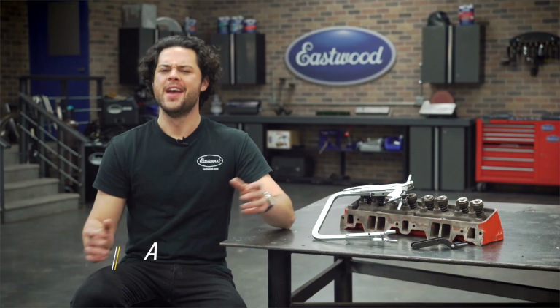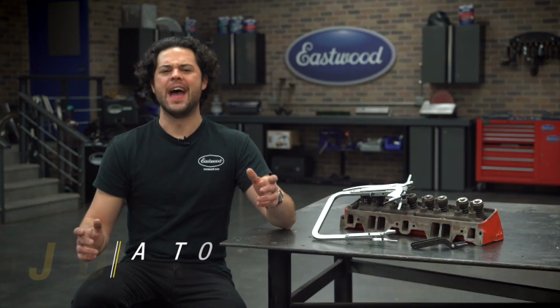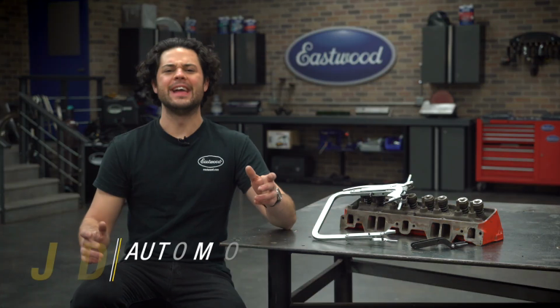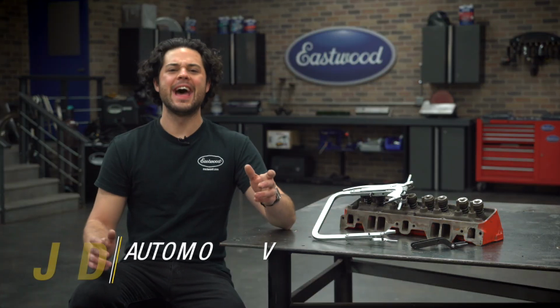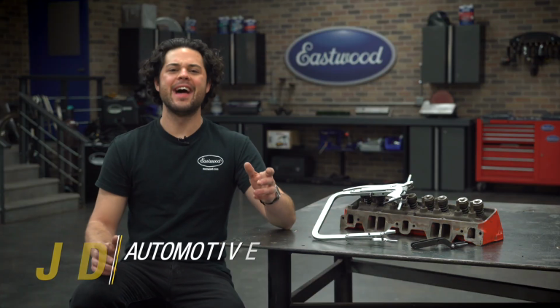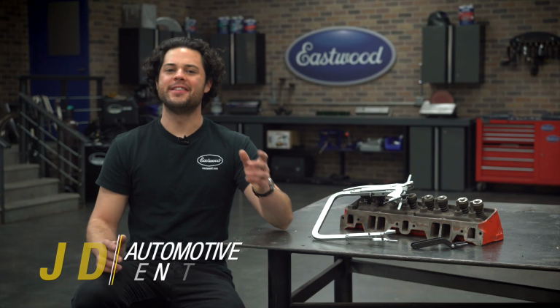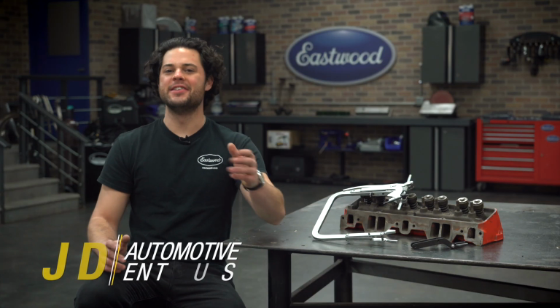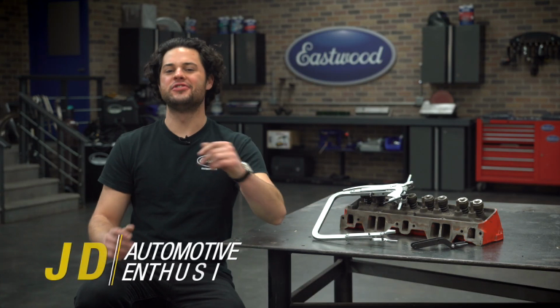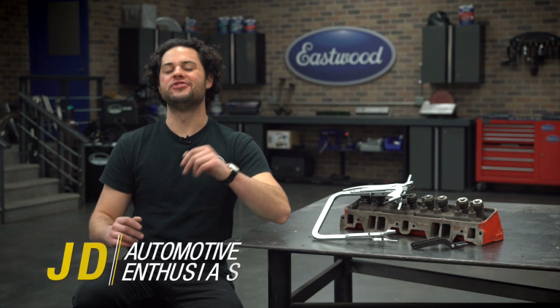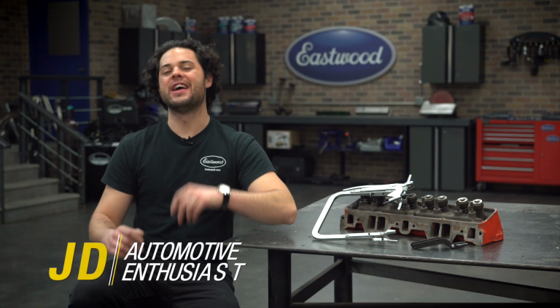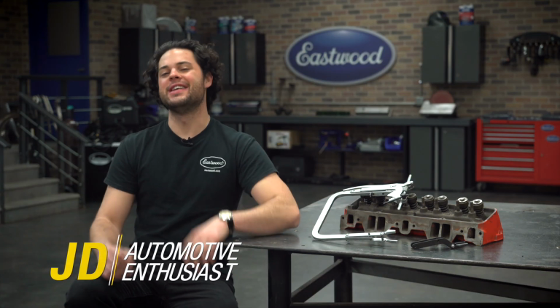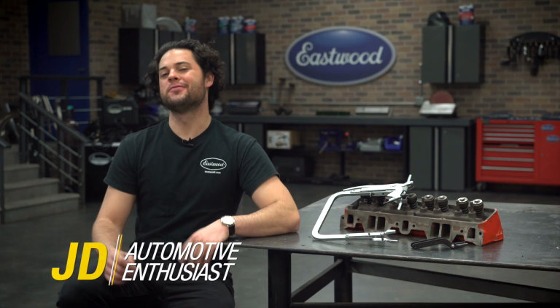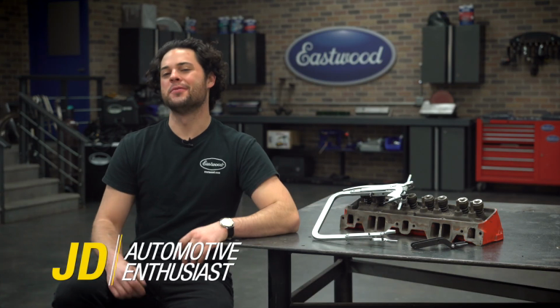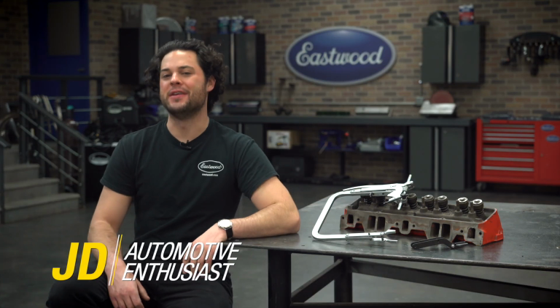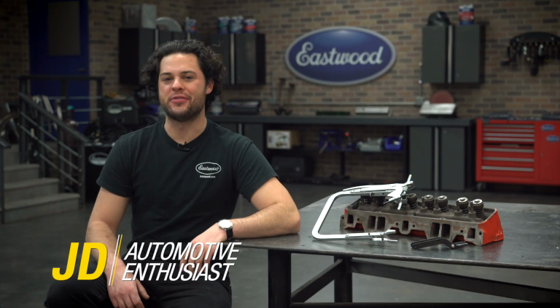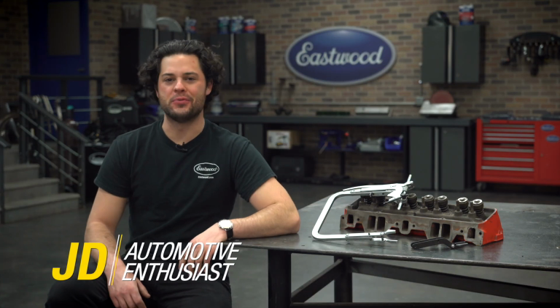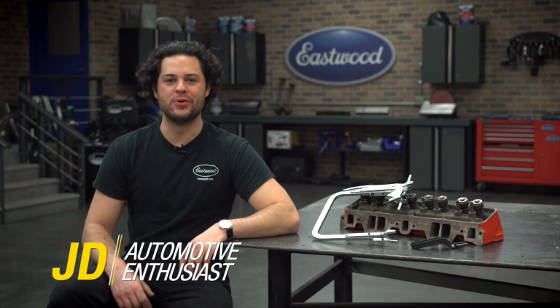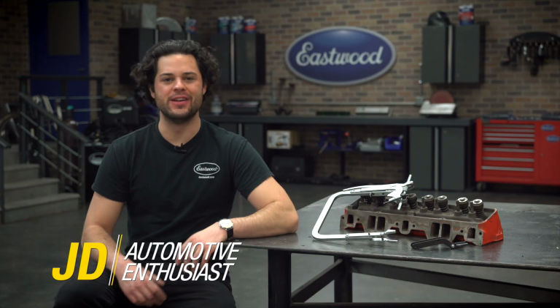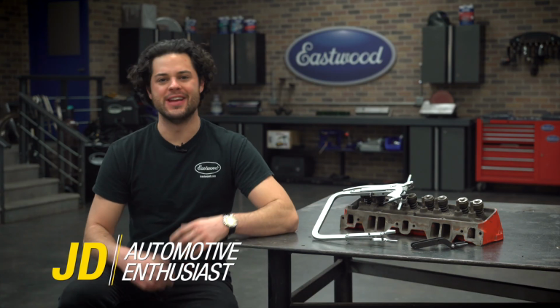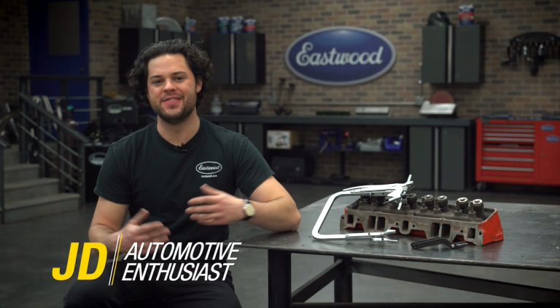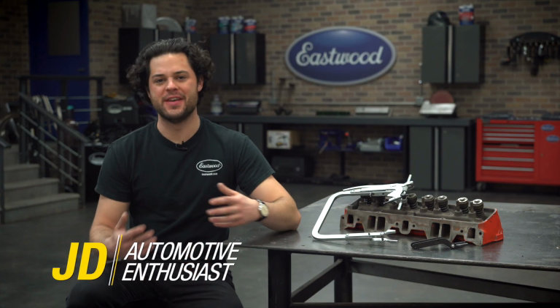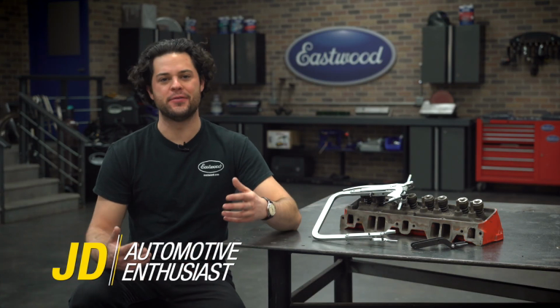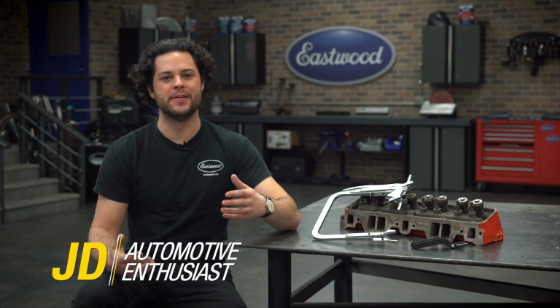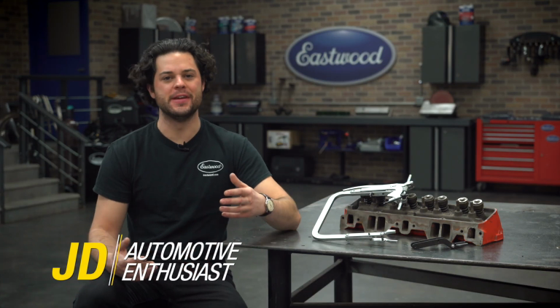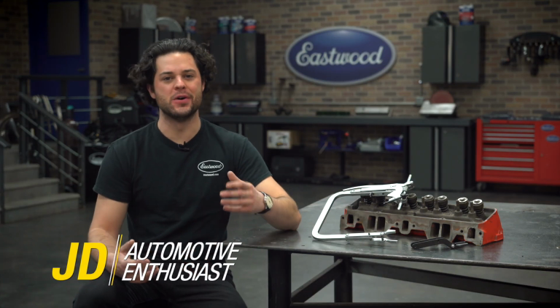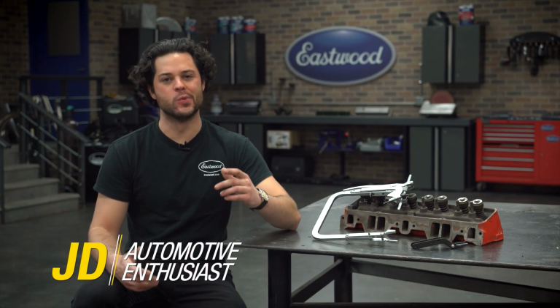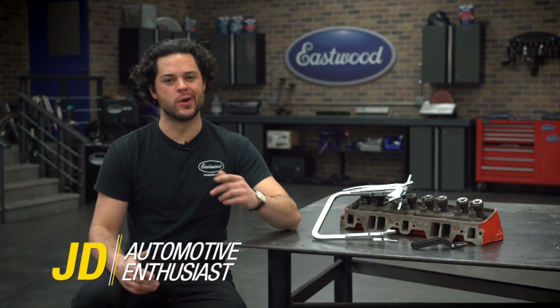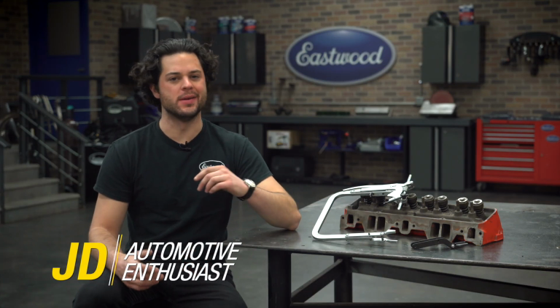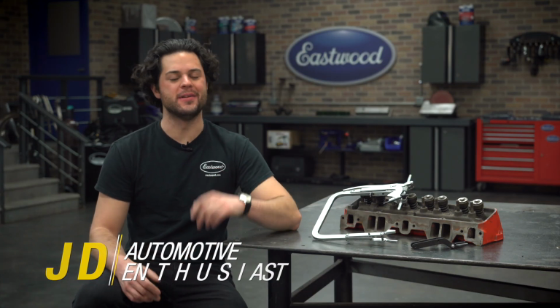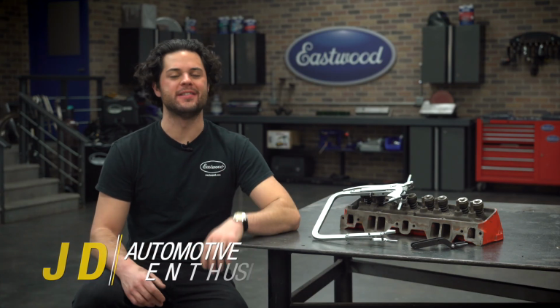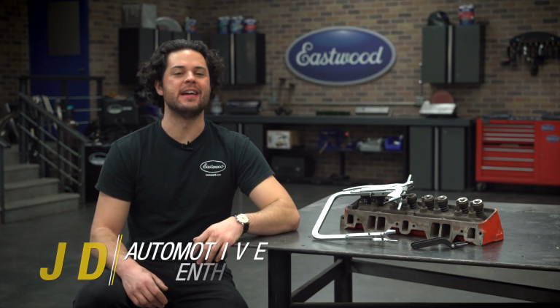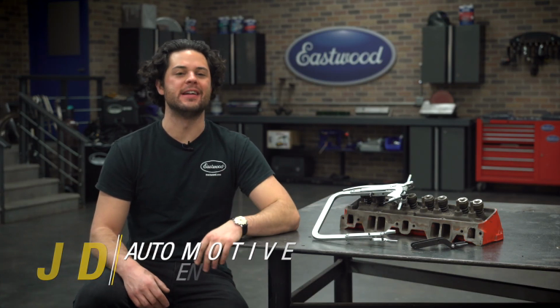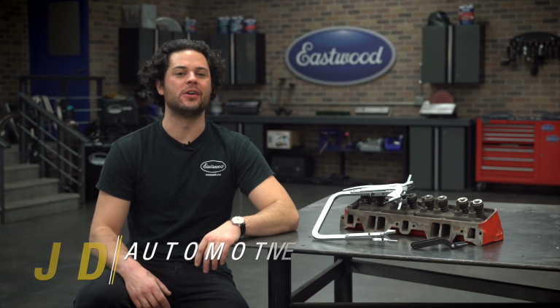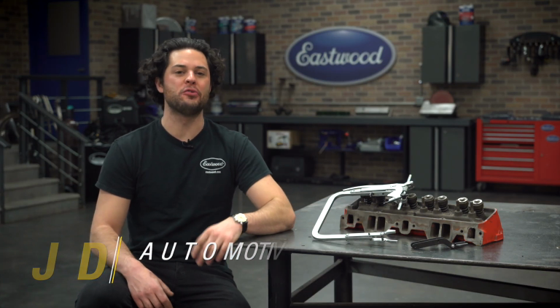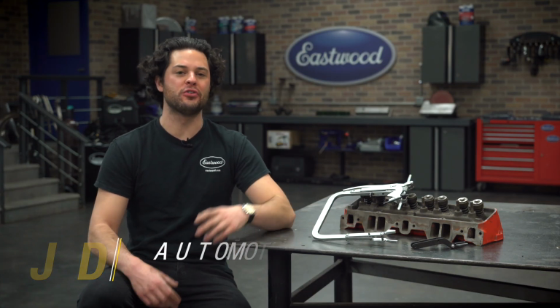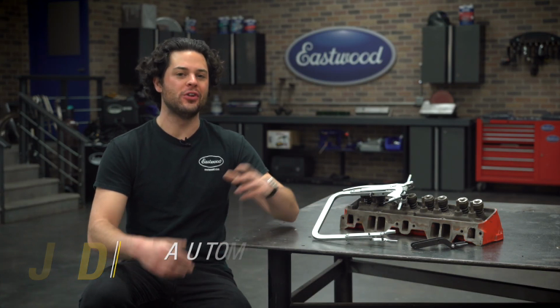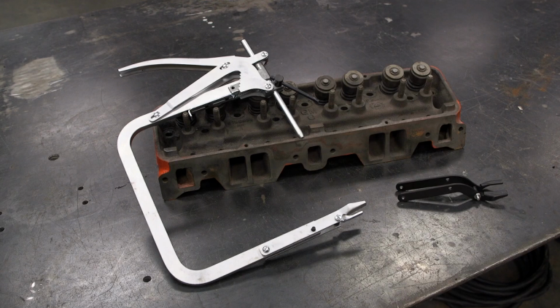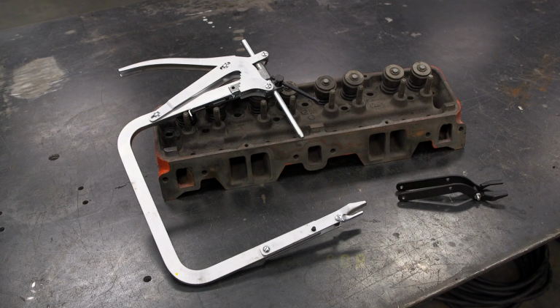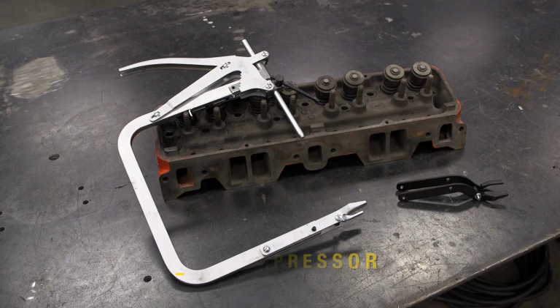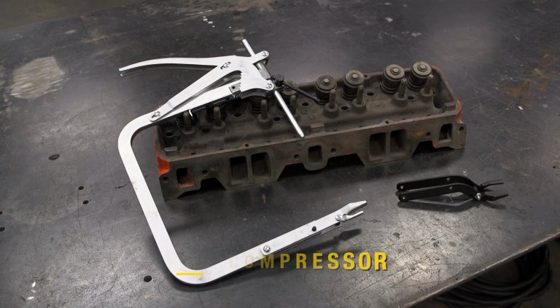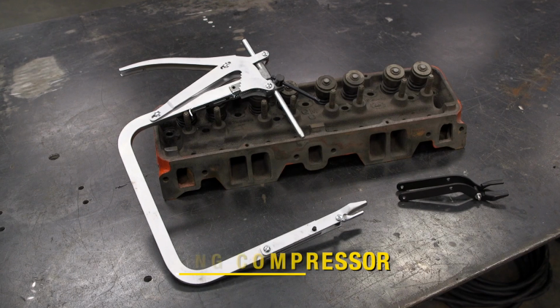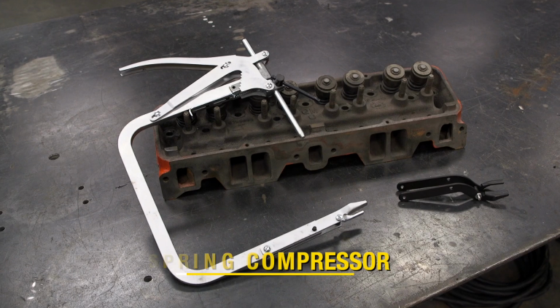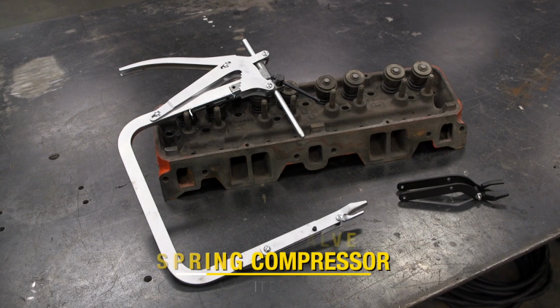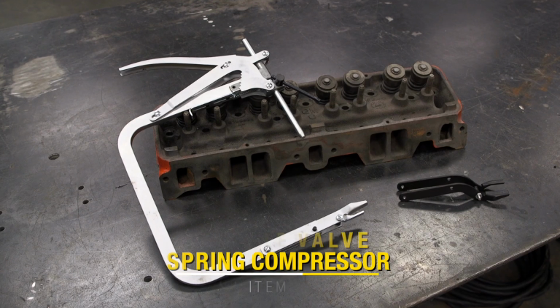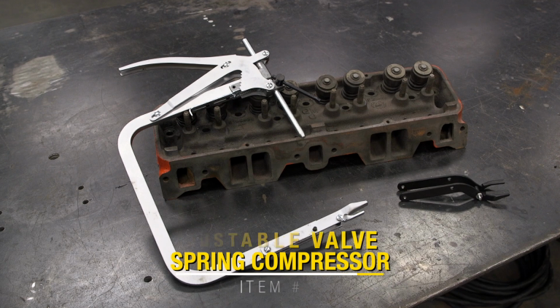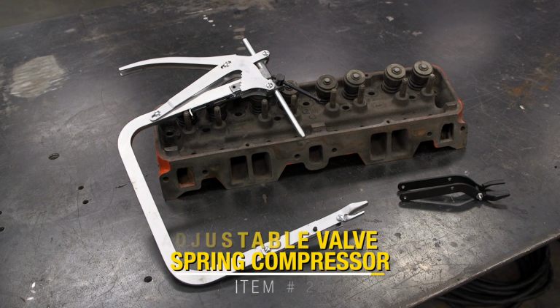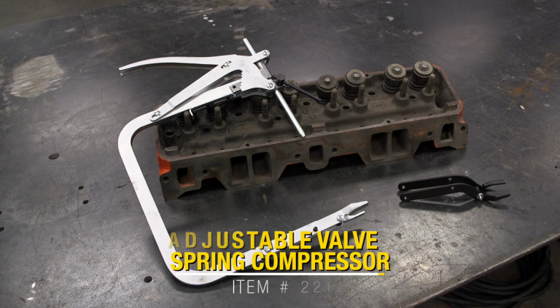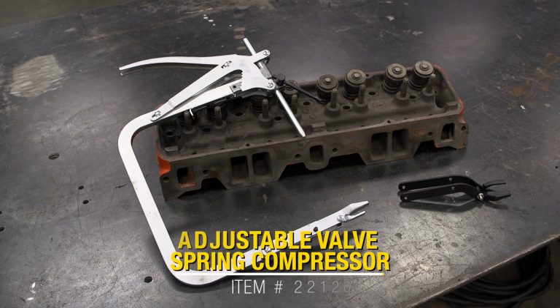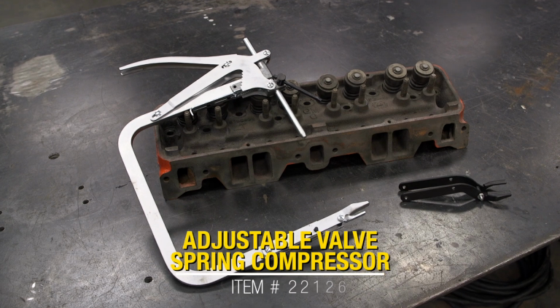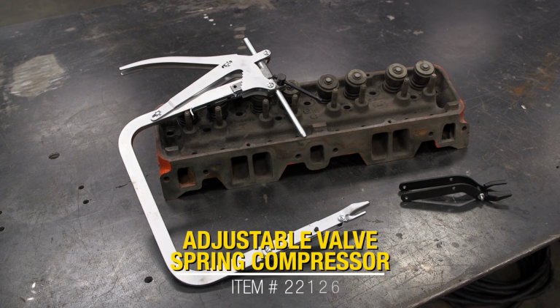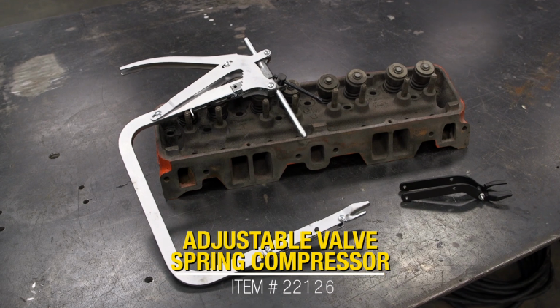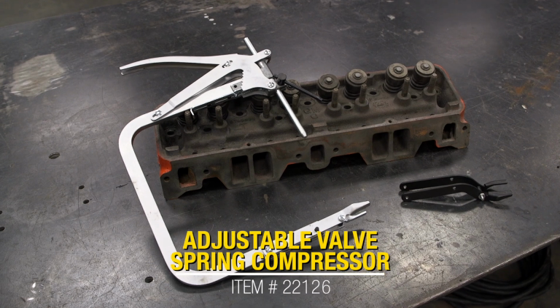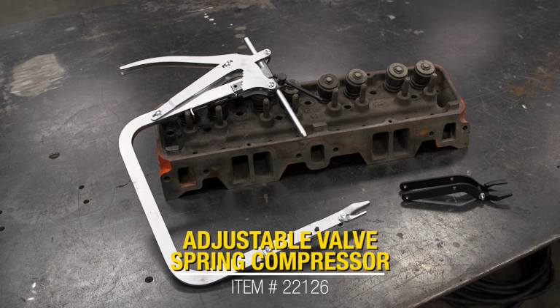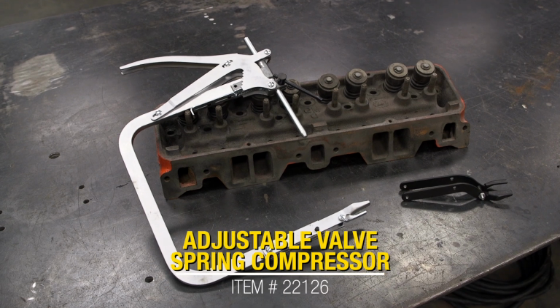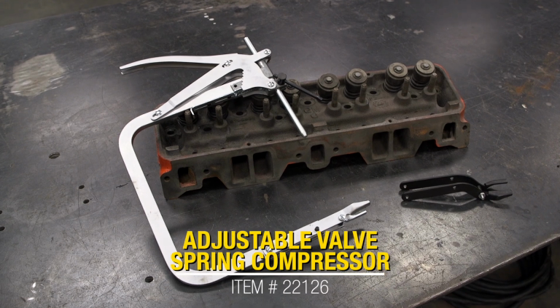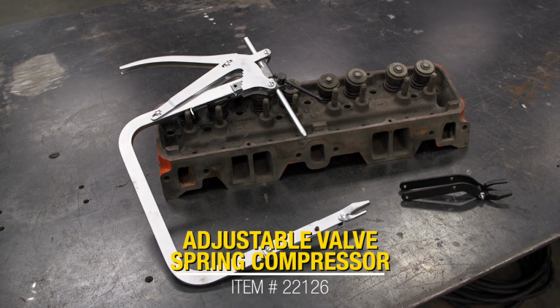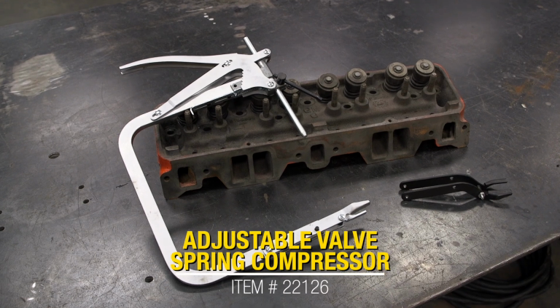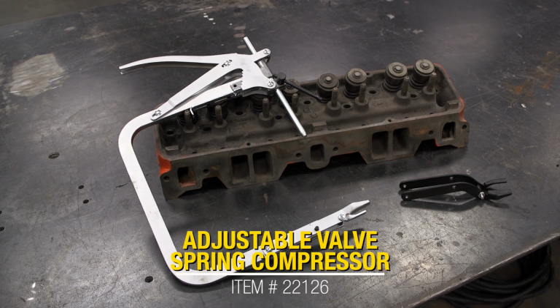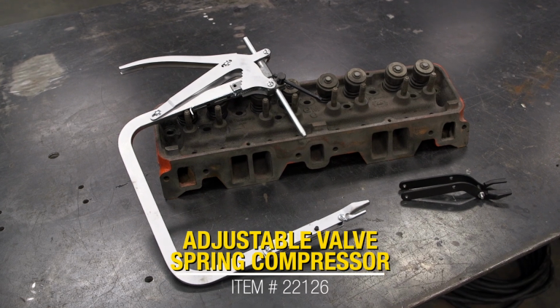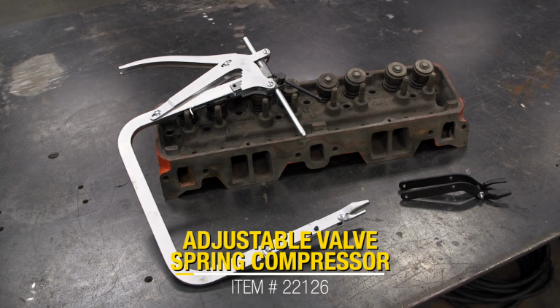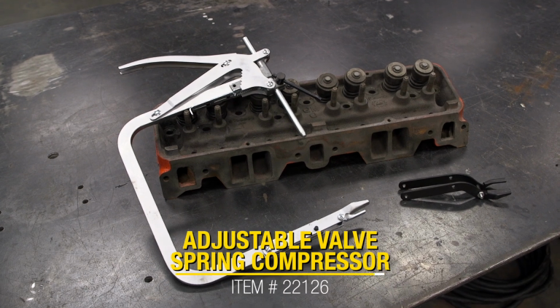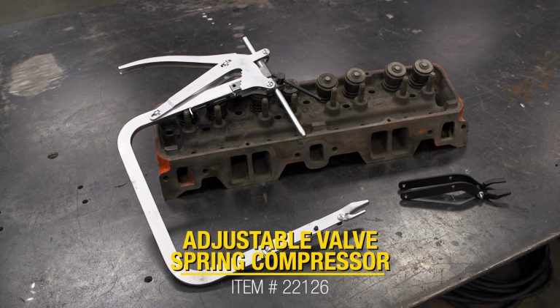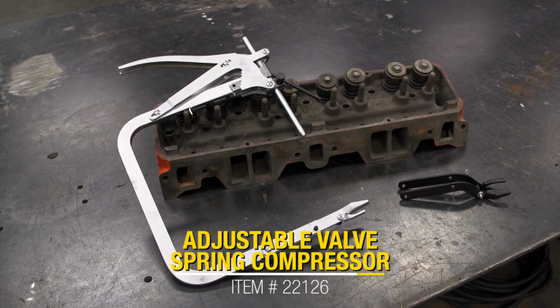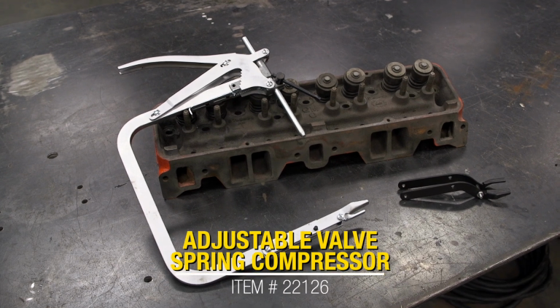Hey guys, it's JD from Eastwood. In this video, we're going to be taking a closer look at the Eastwood Adjustable Valve Spring Compressor.